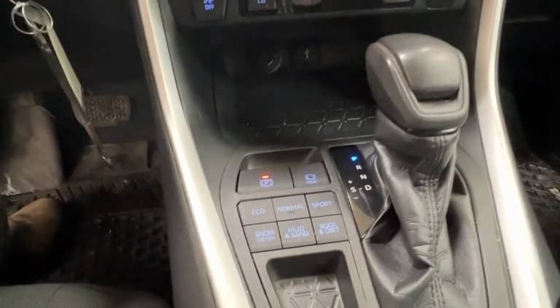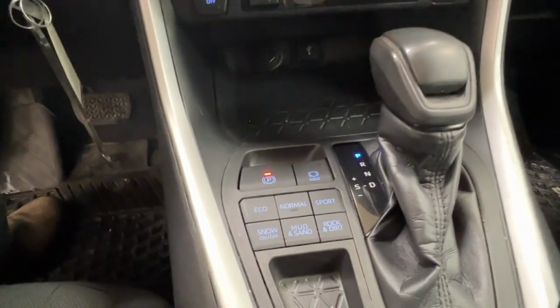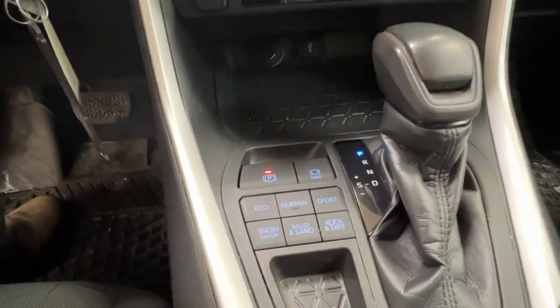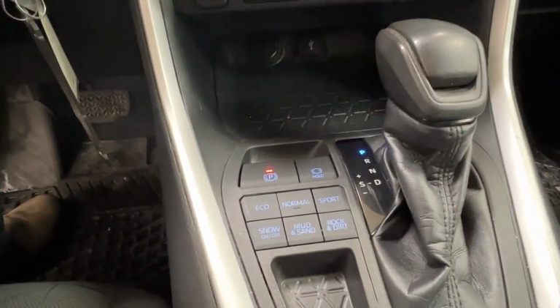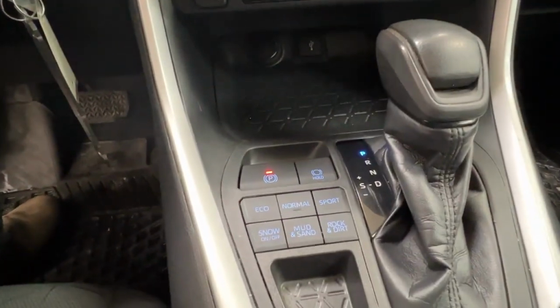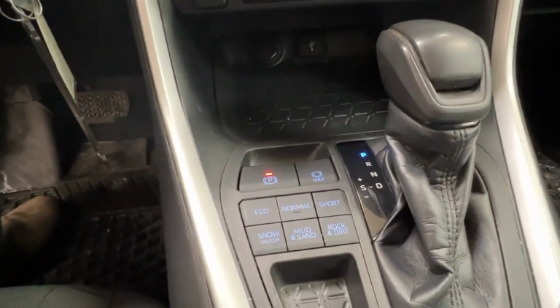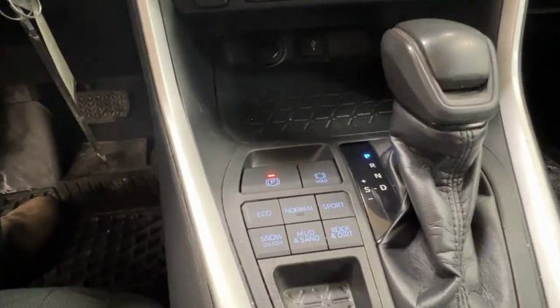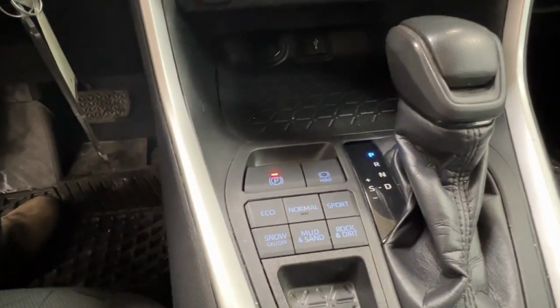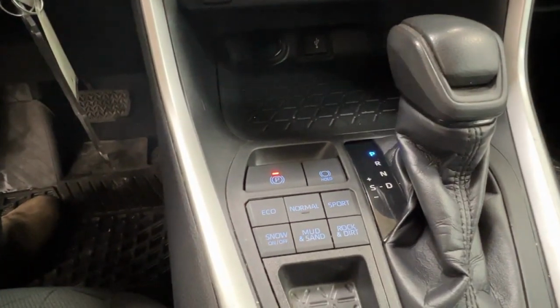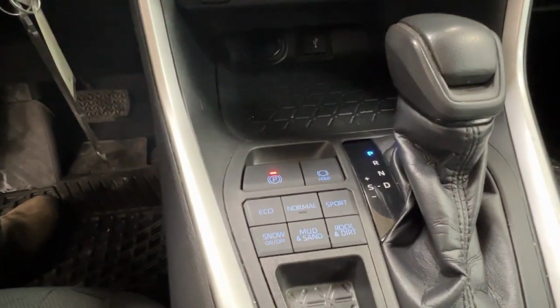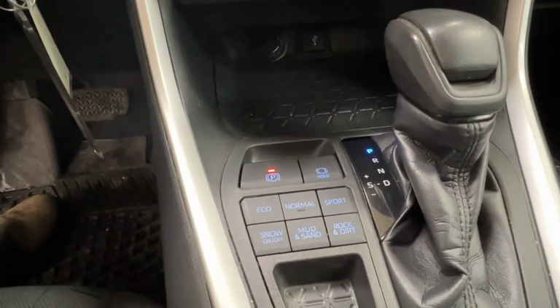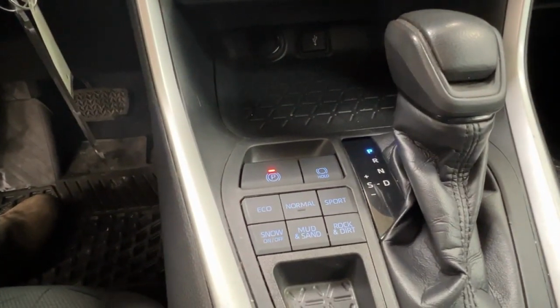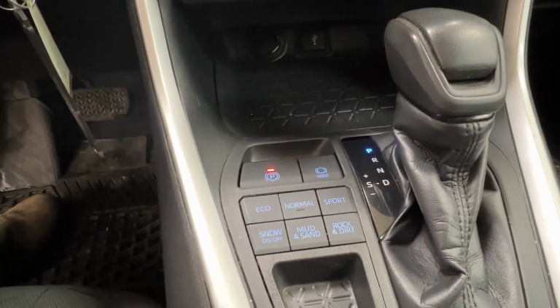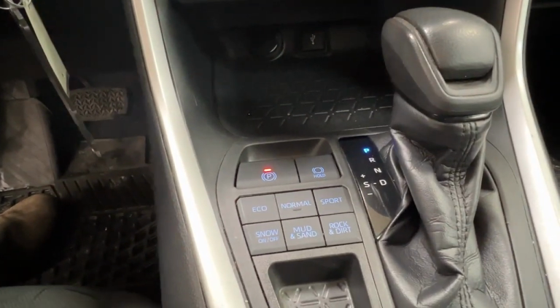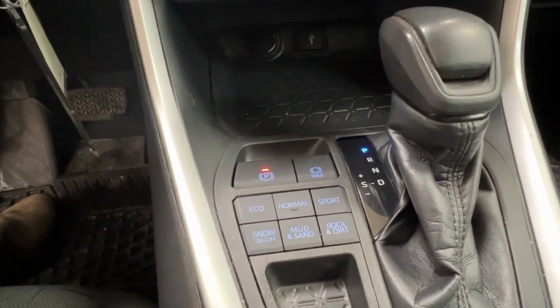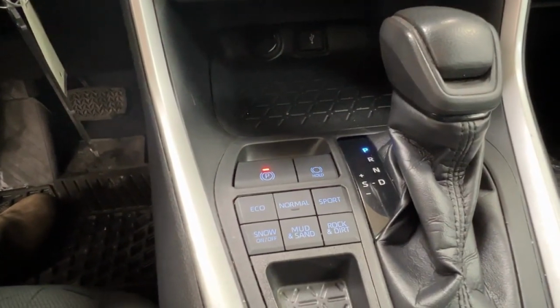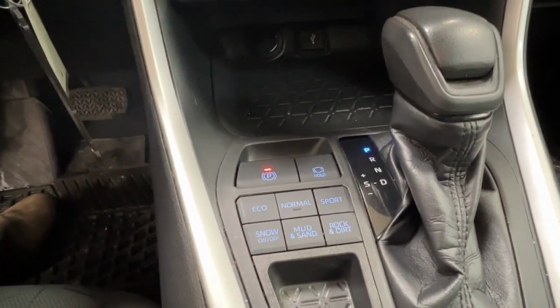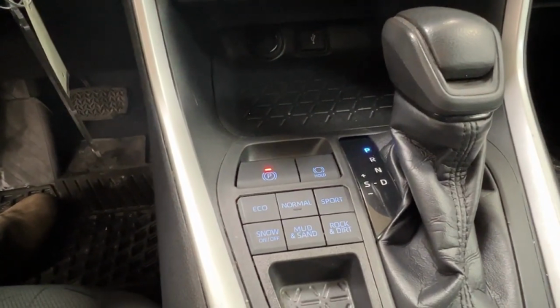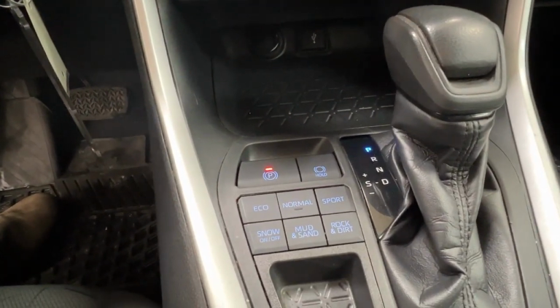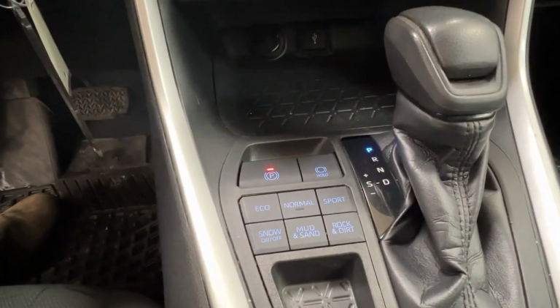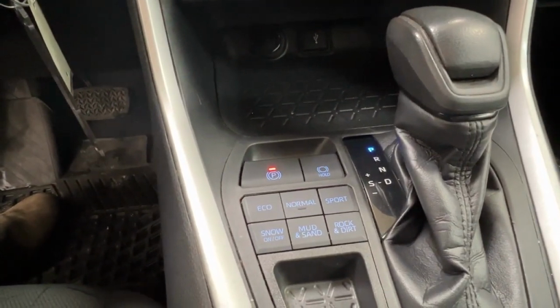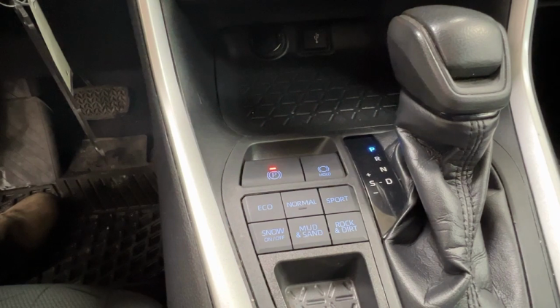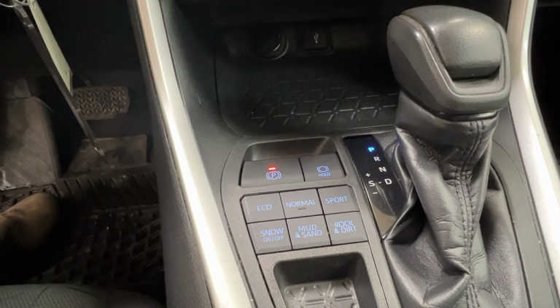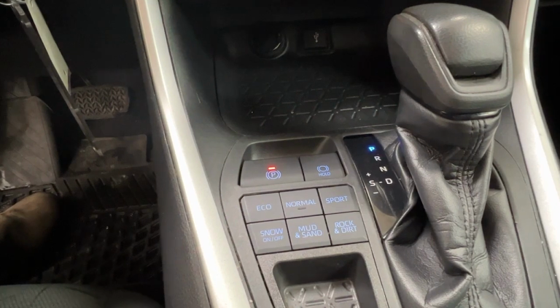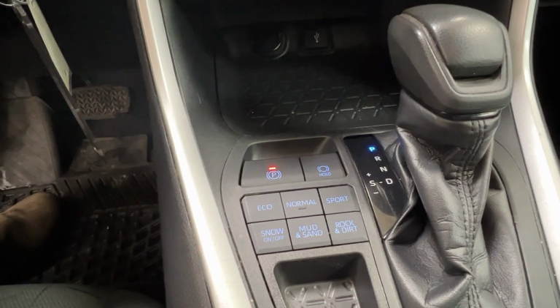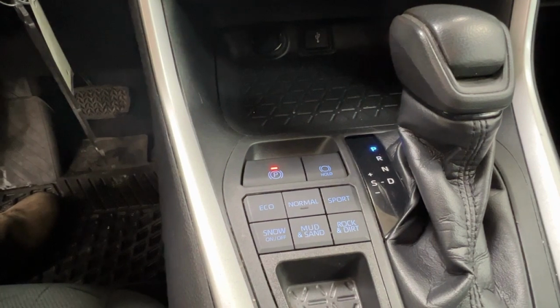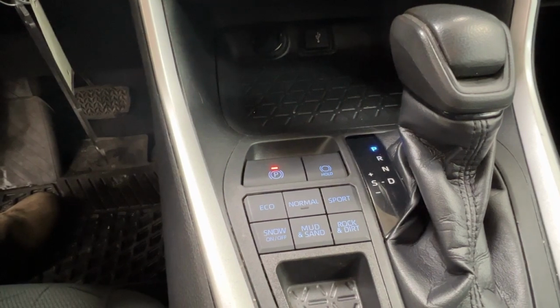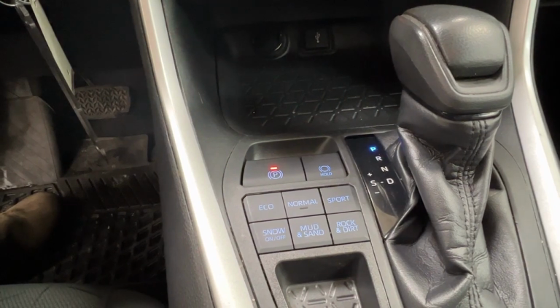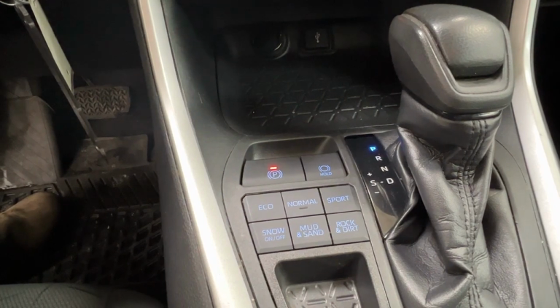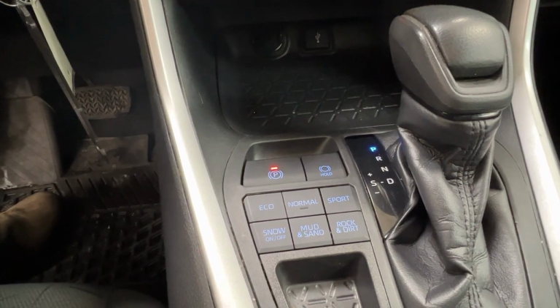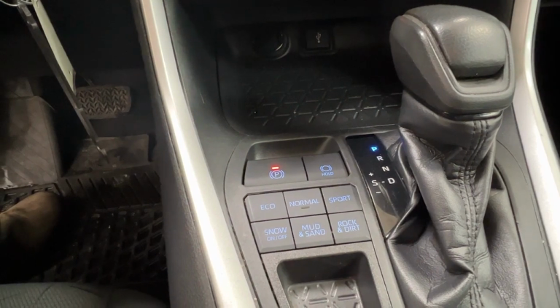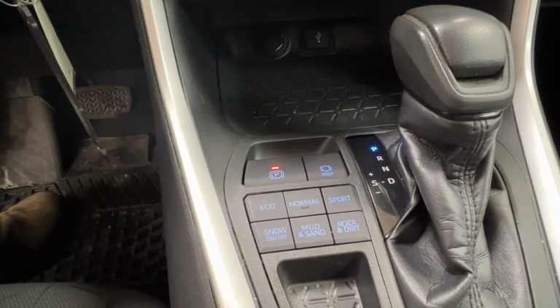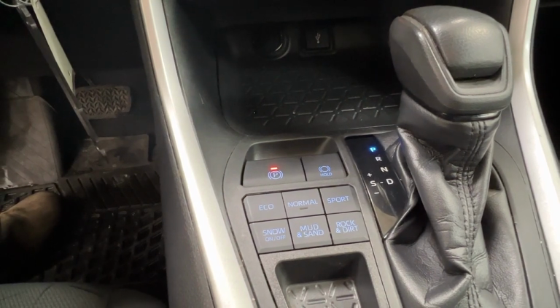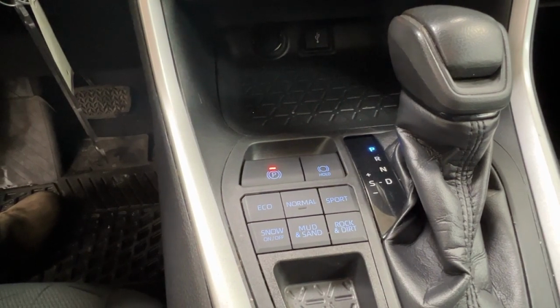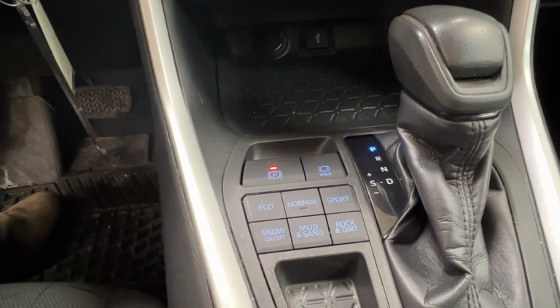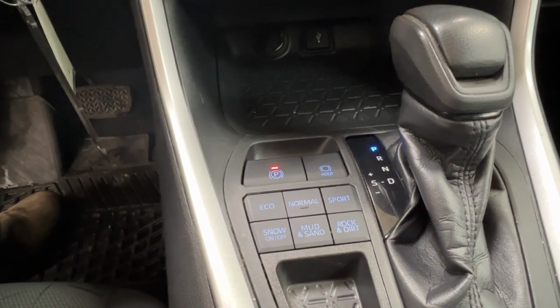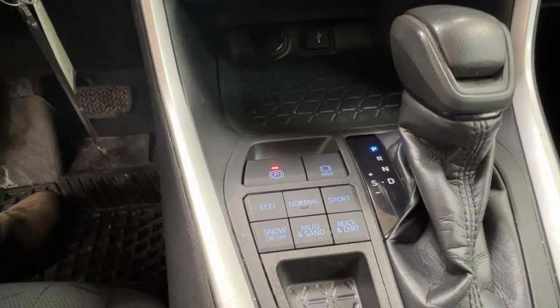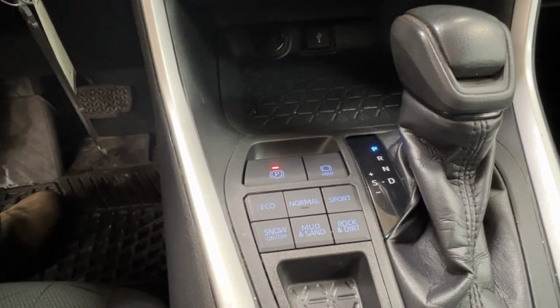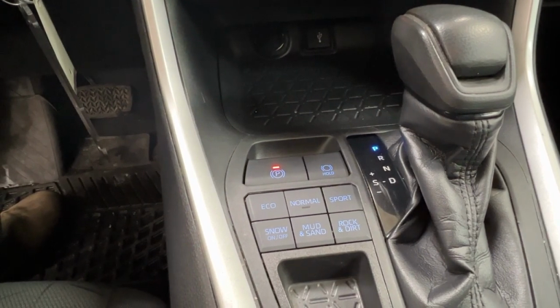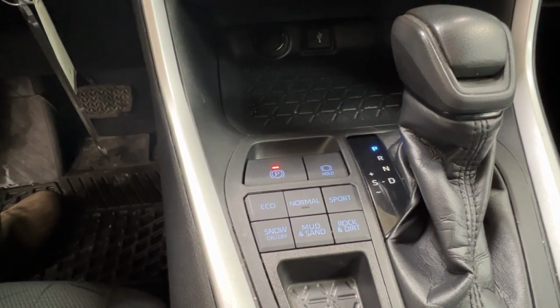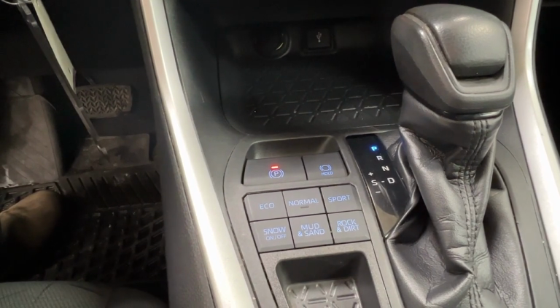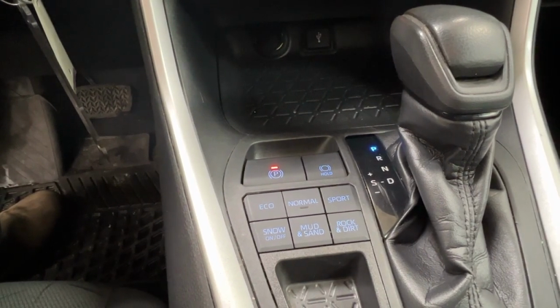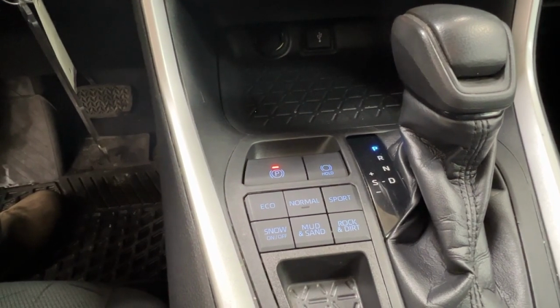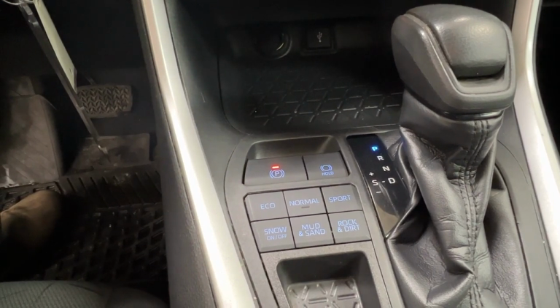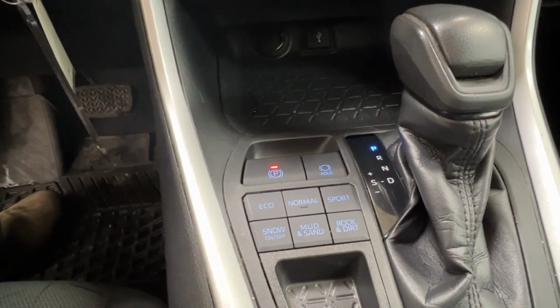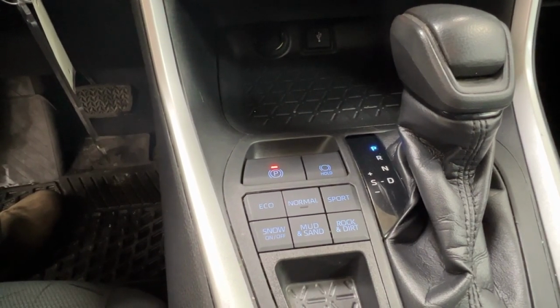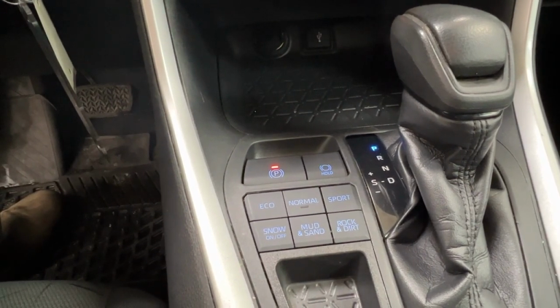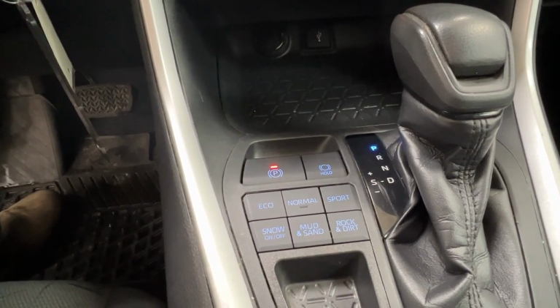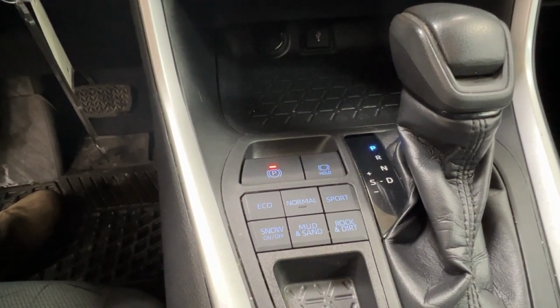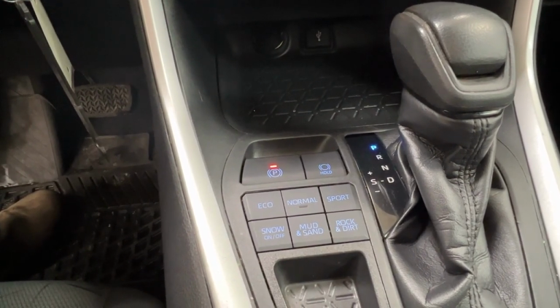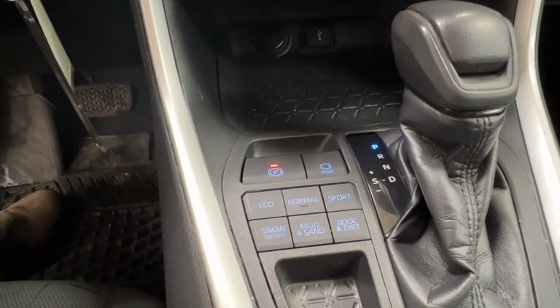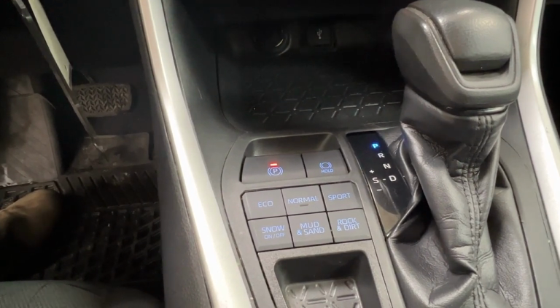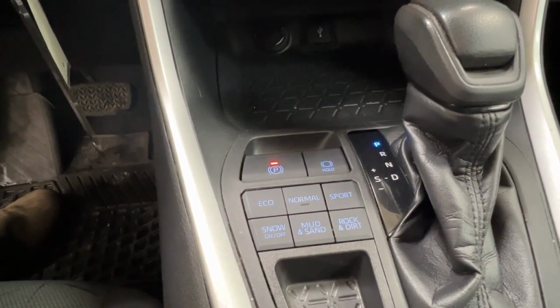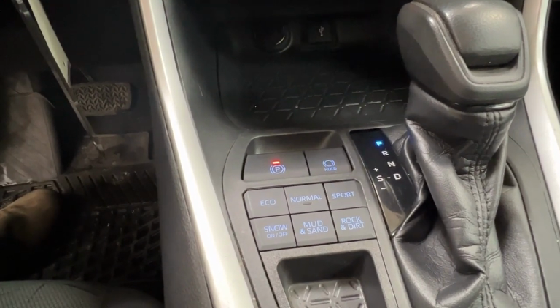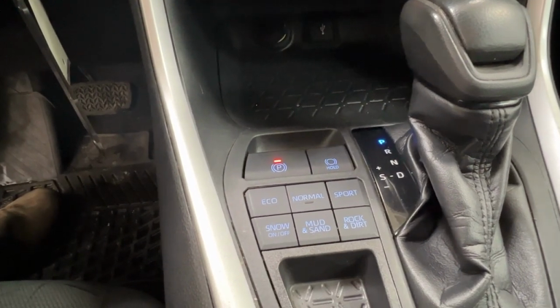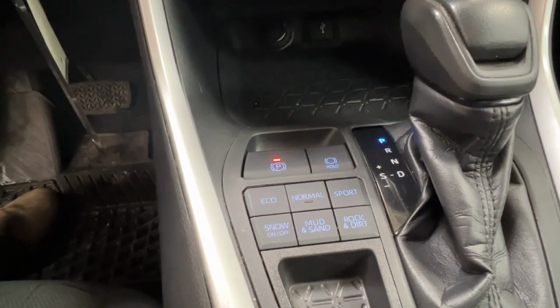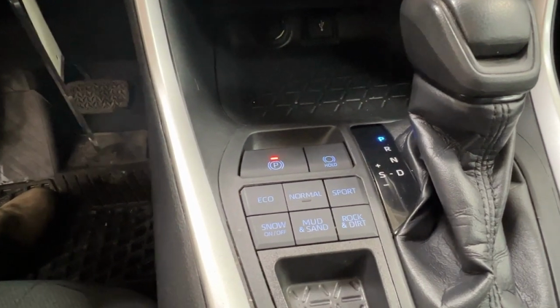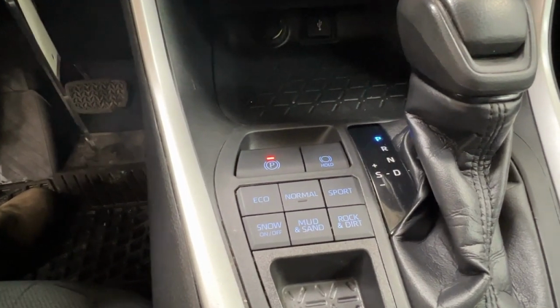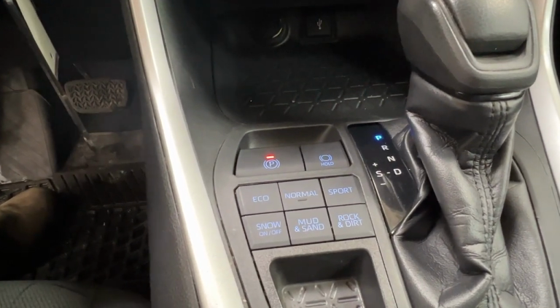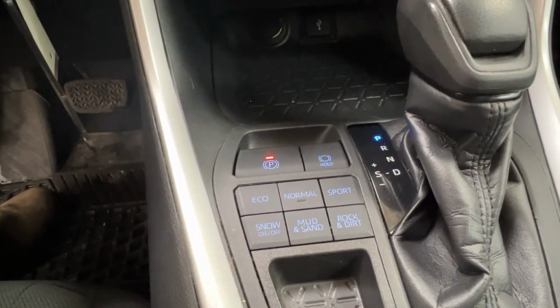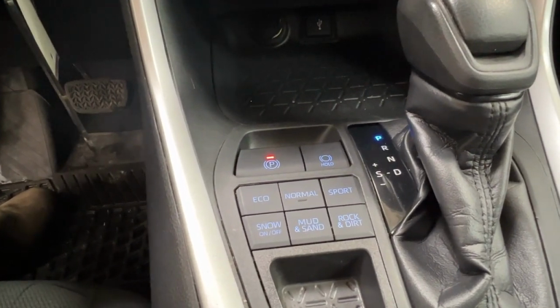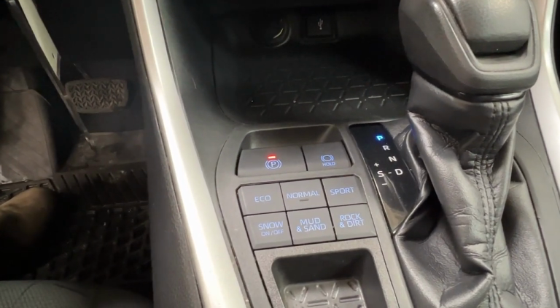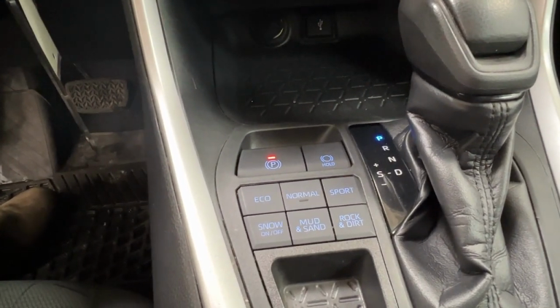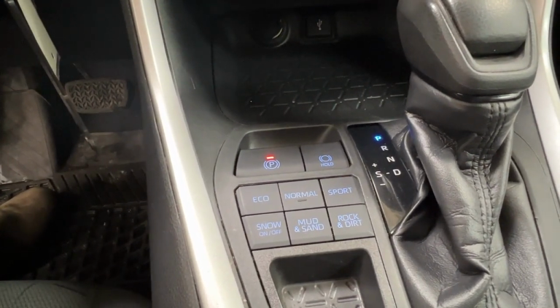Last but not least, looking next to our gear shift here, this is where we'll find all of our terrain controls.